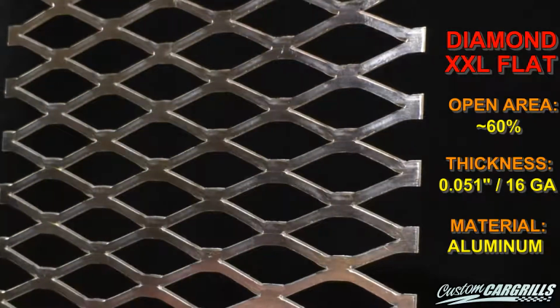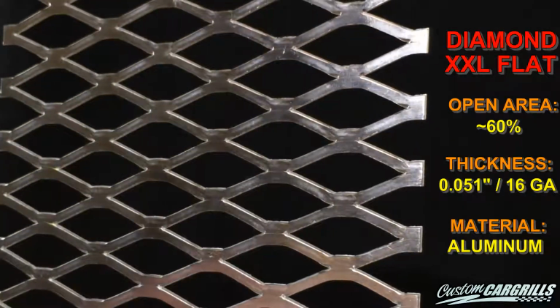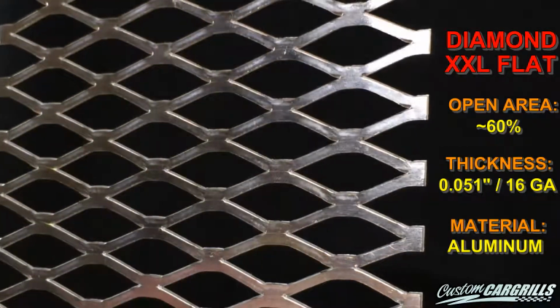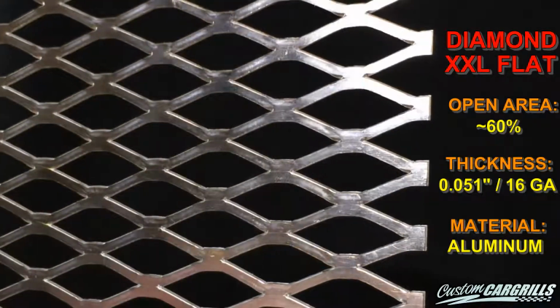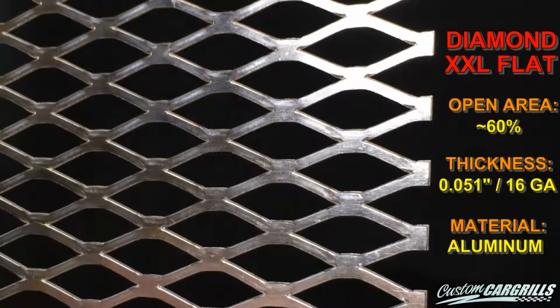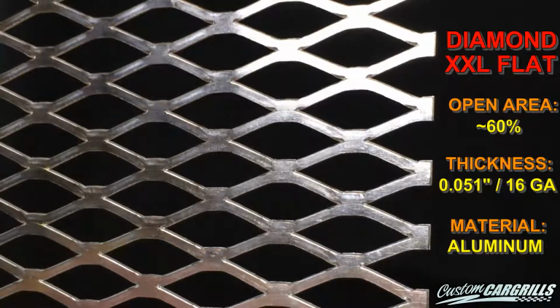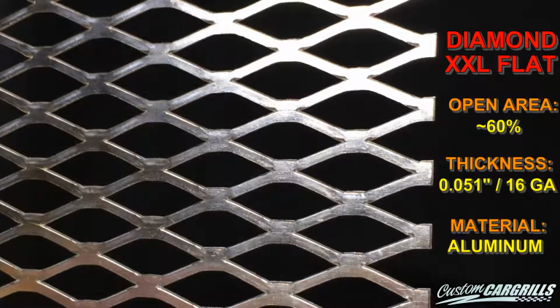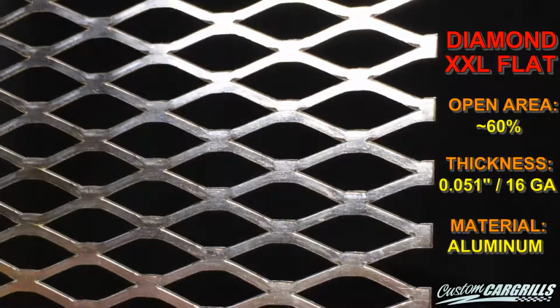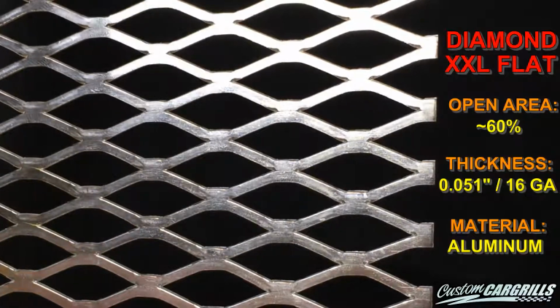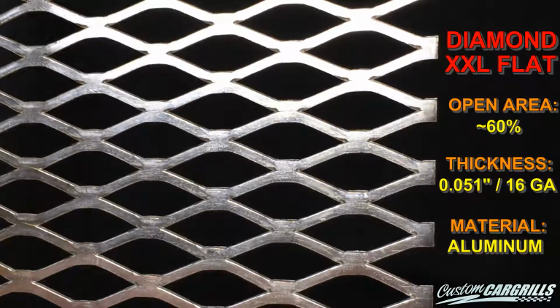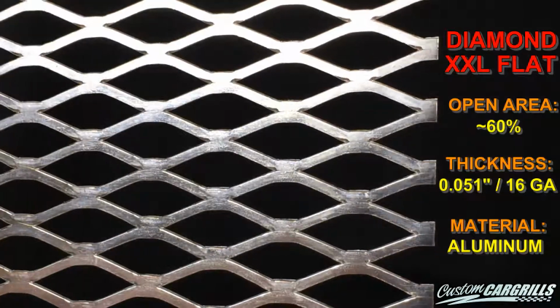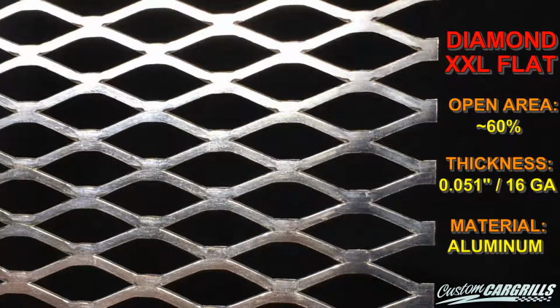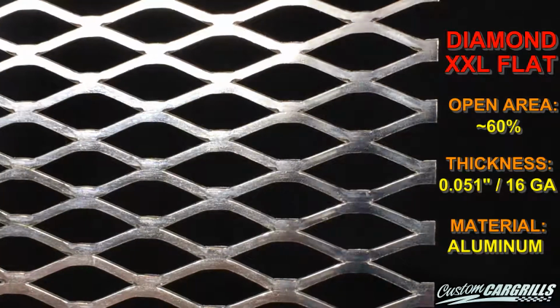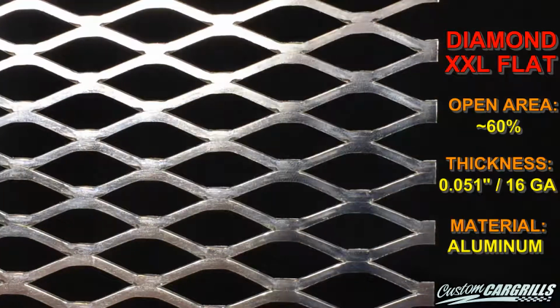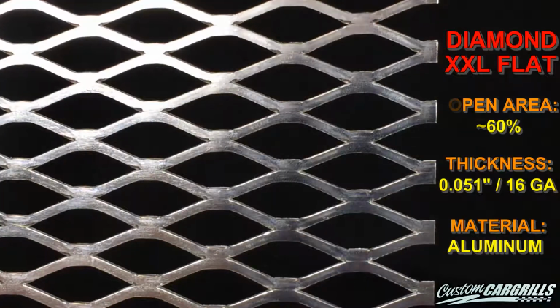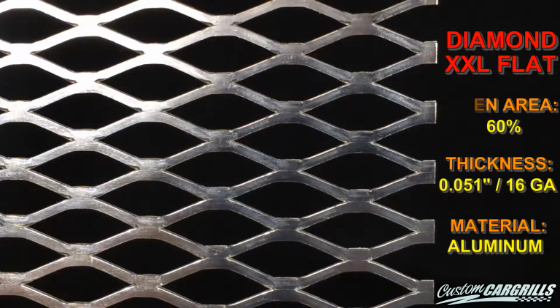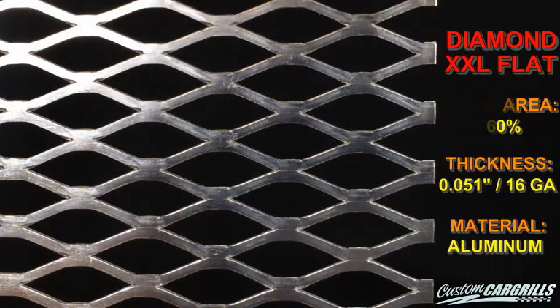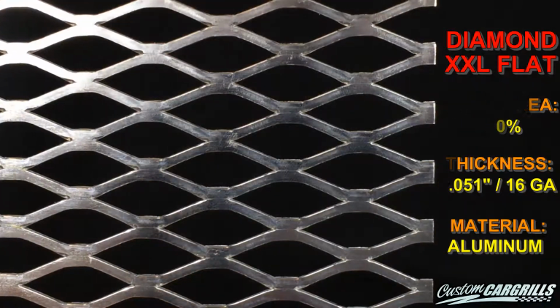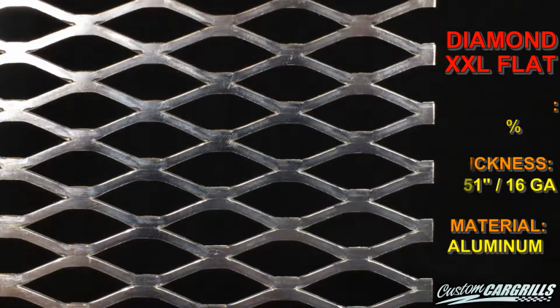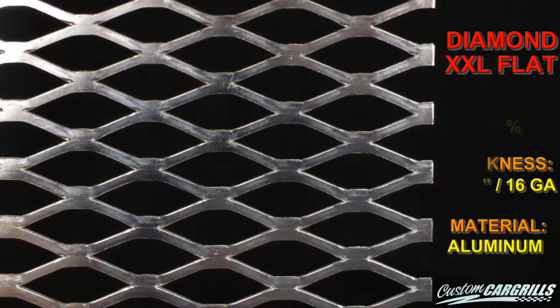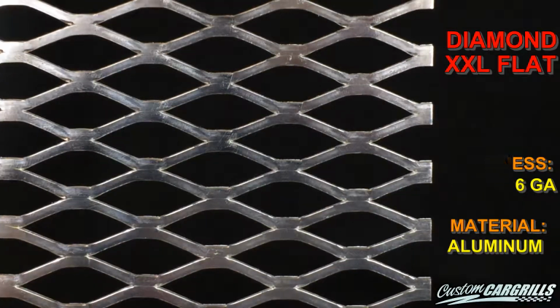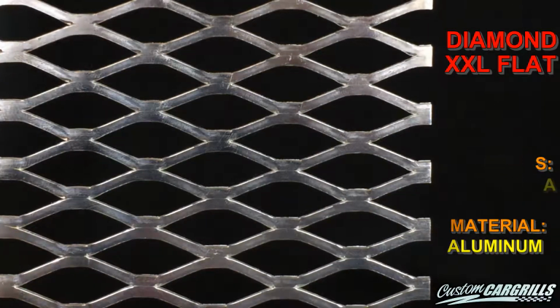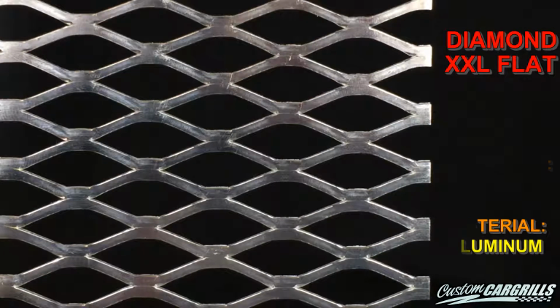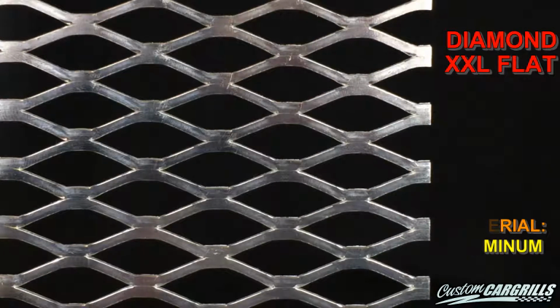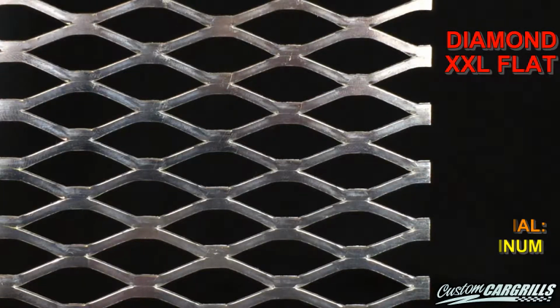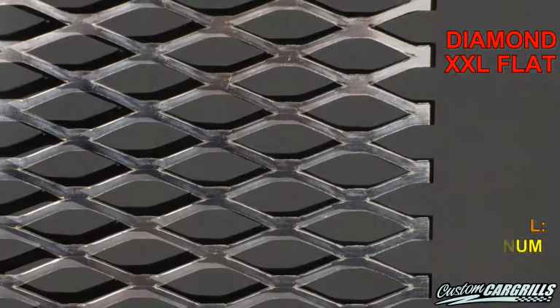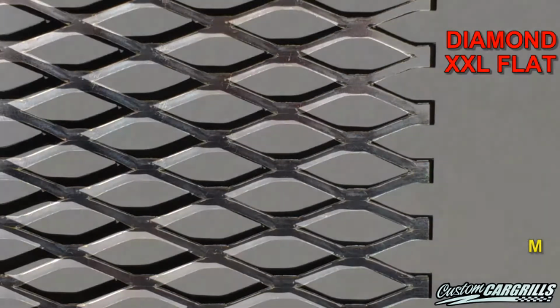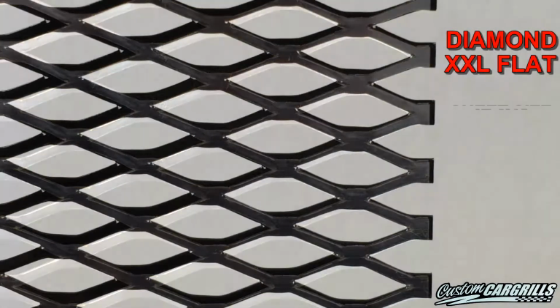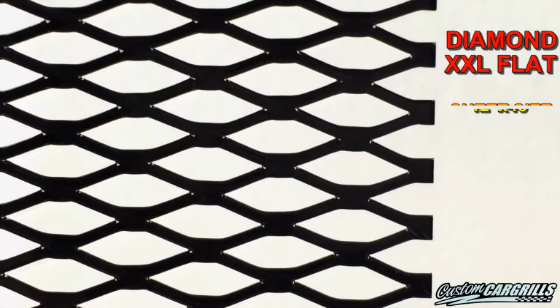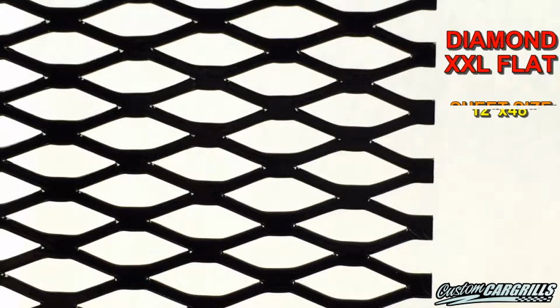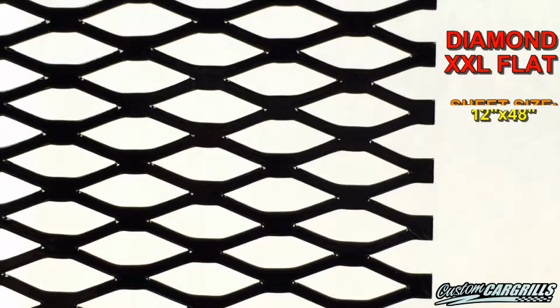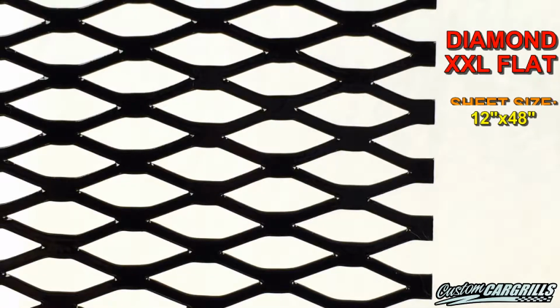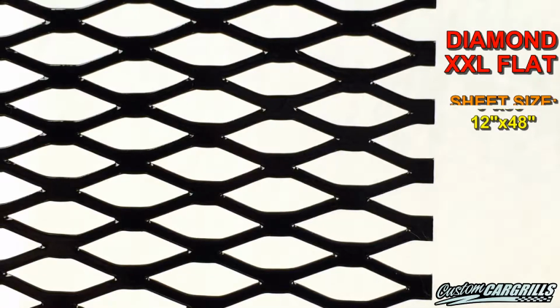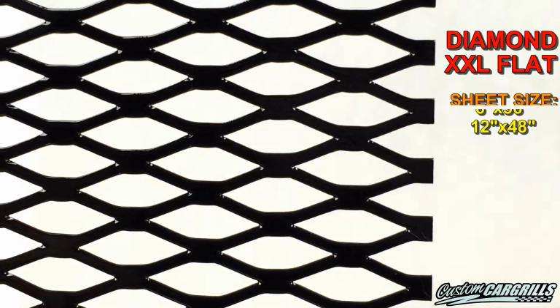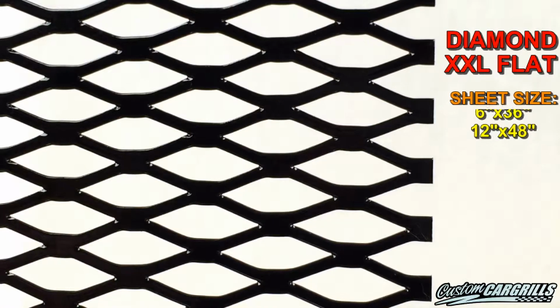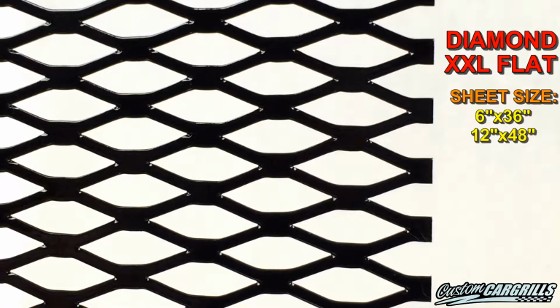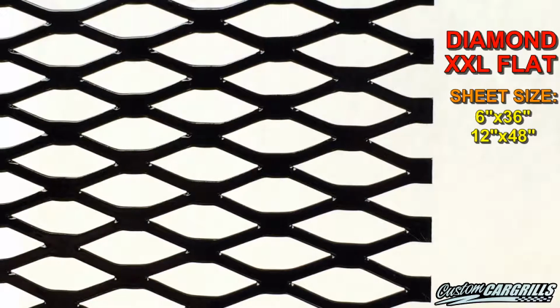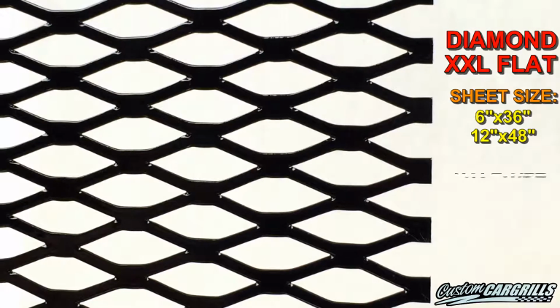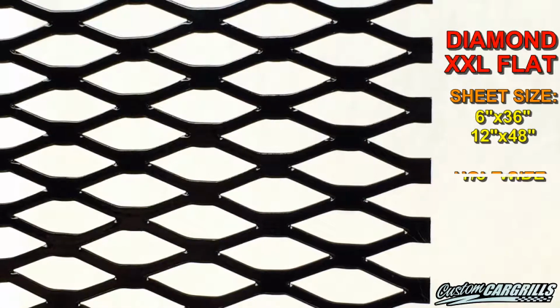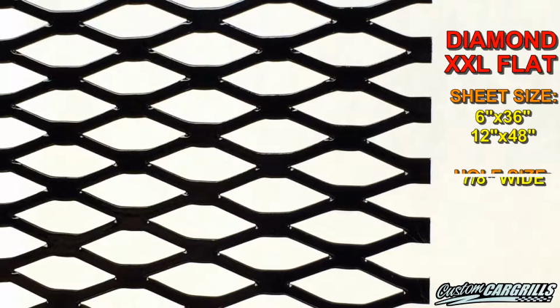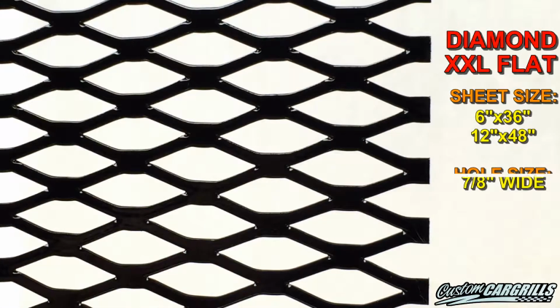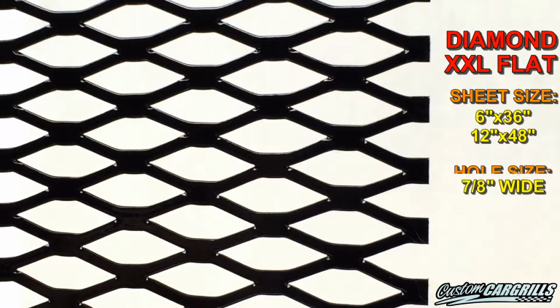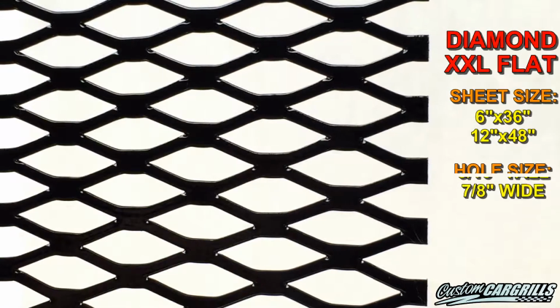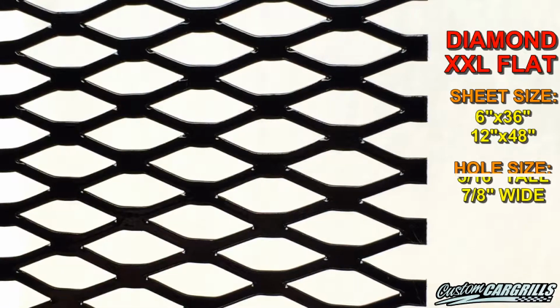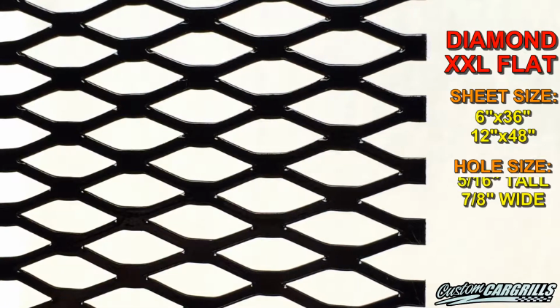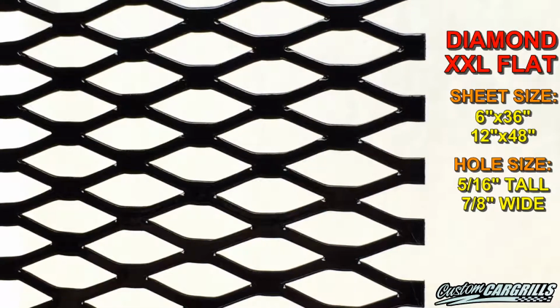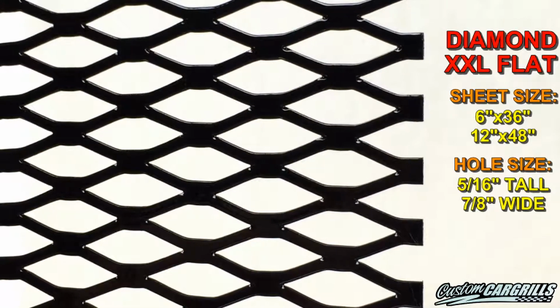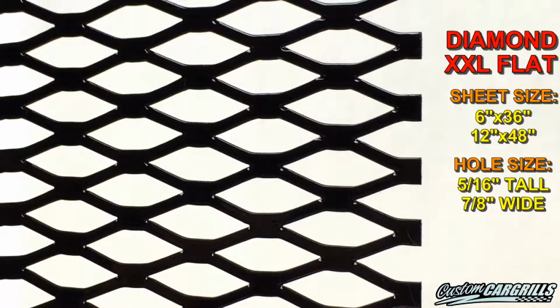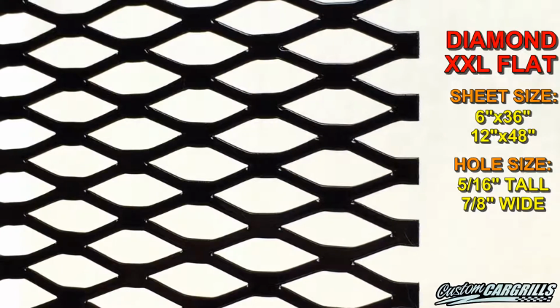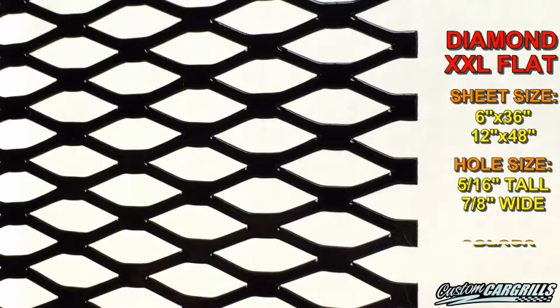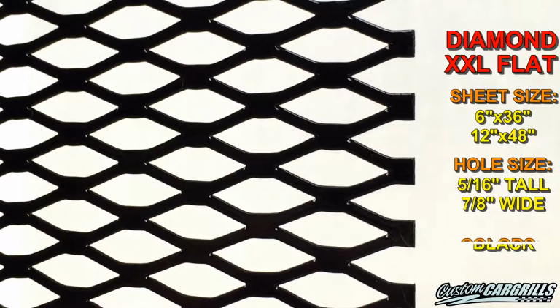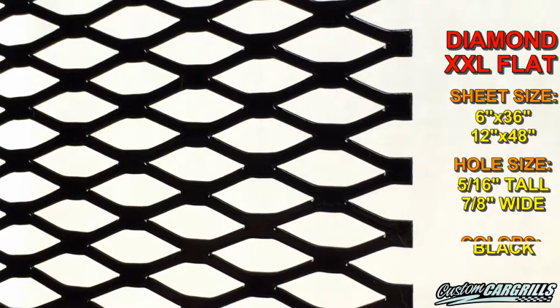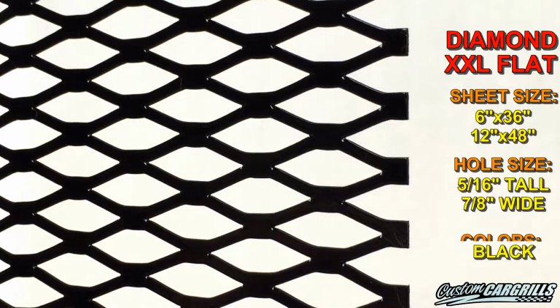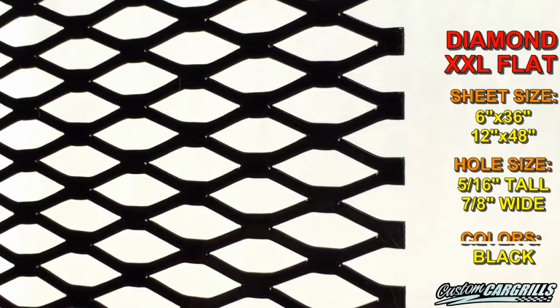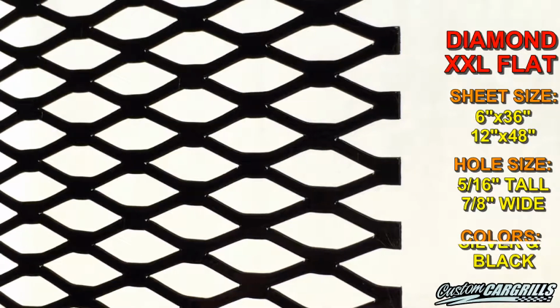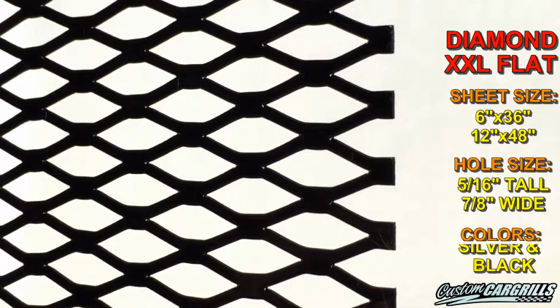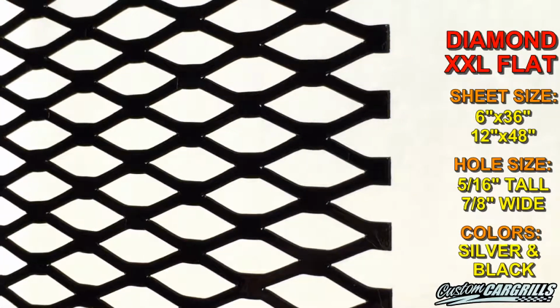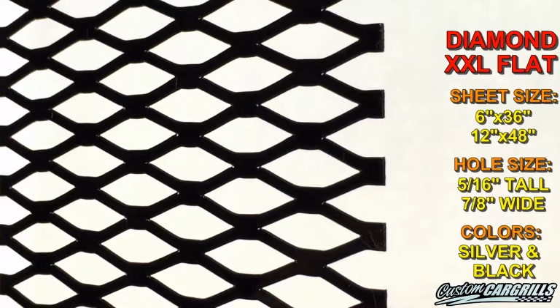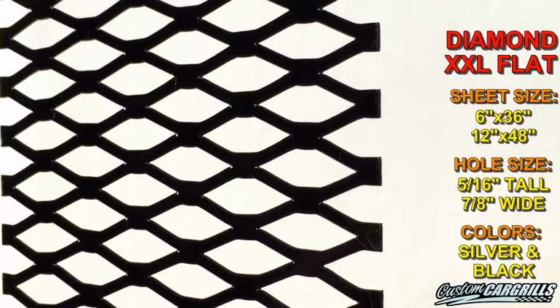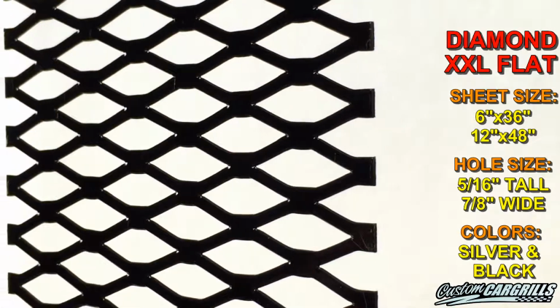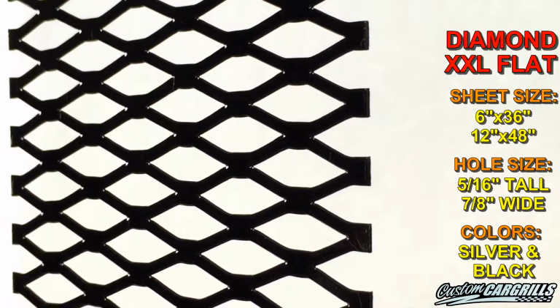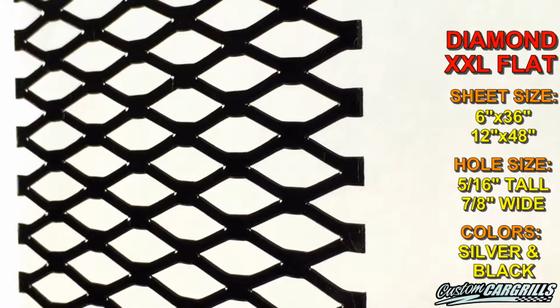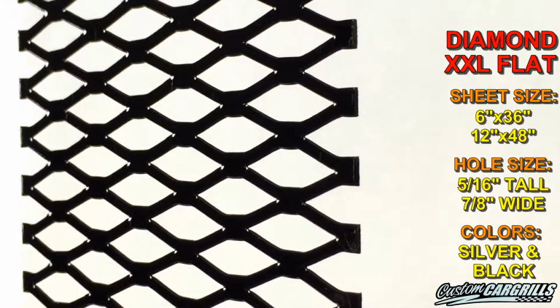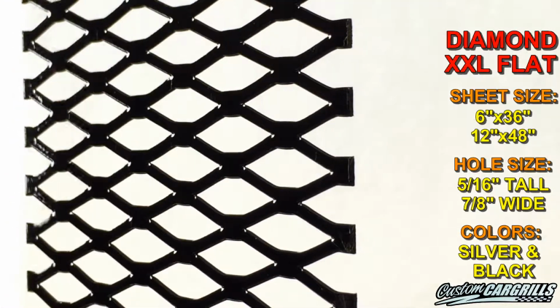While this mesh starts off the same as our regular Diamond XXL mesh, there's been an extra step made afterward to flatten it.